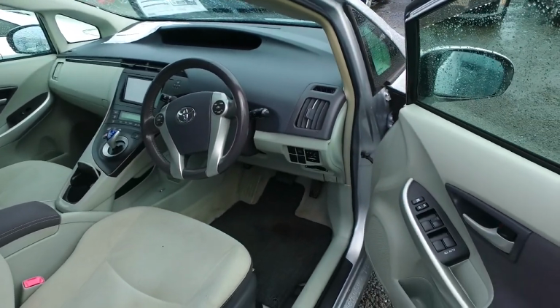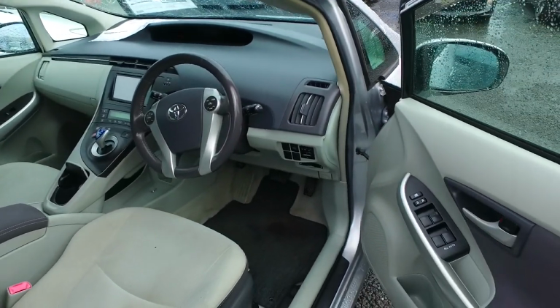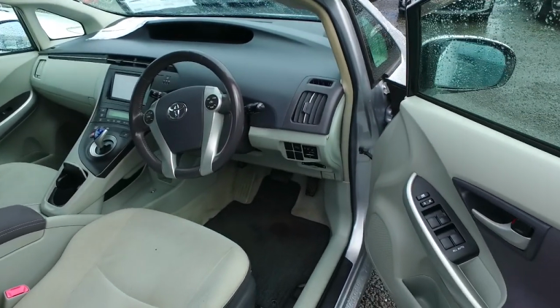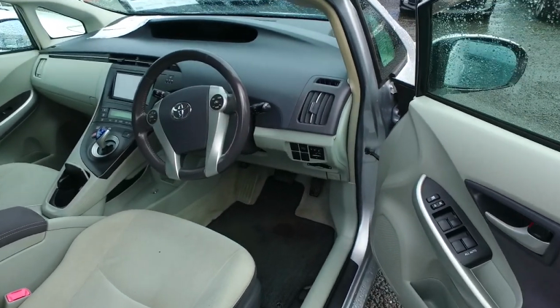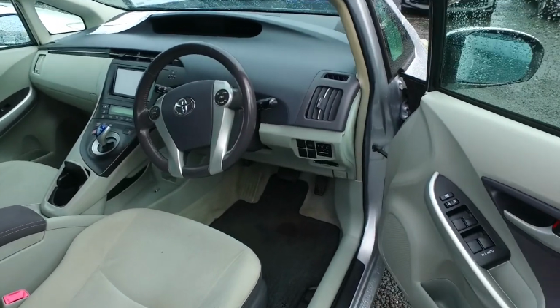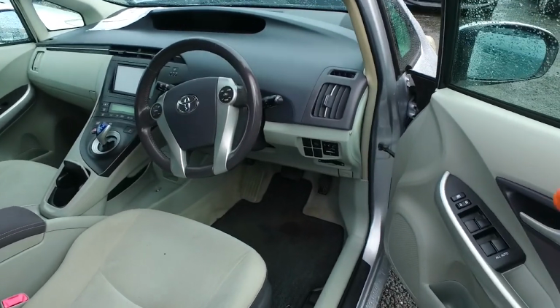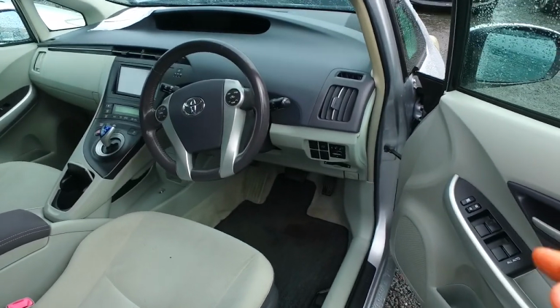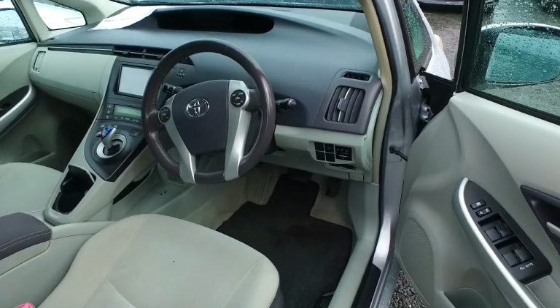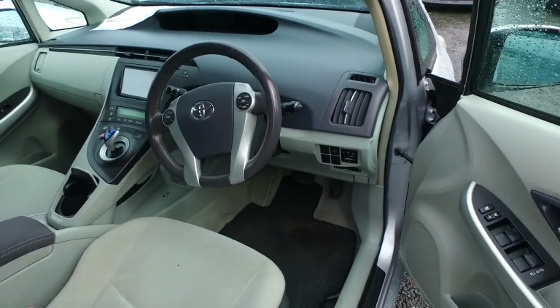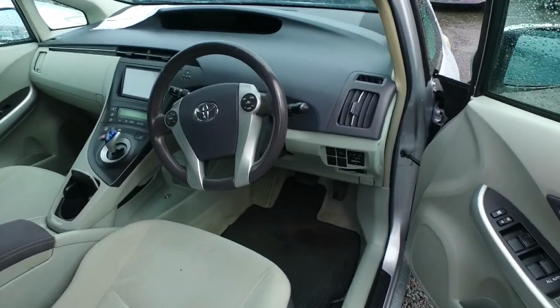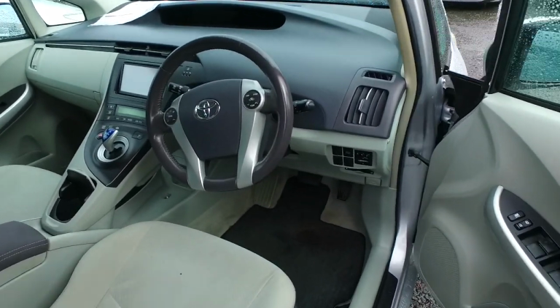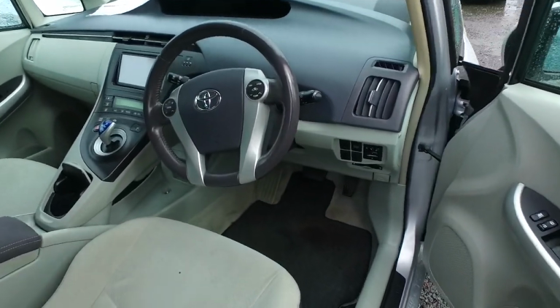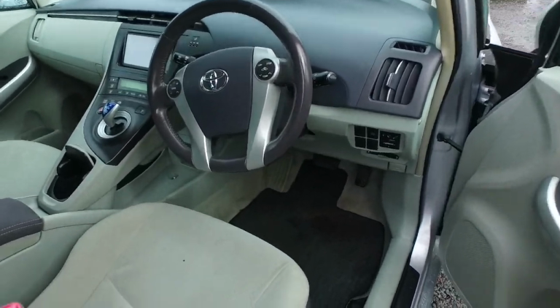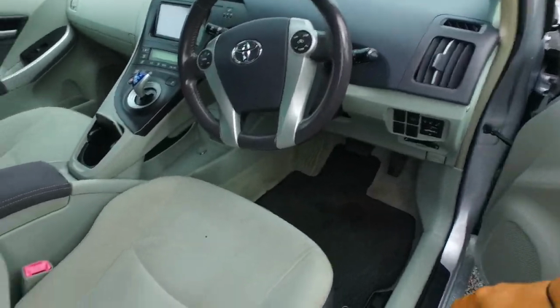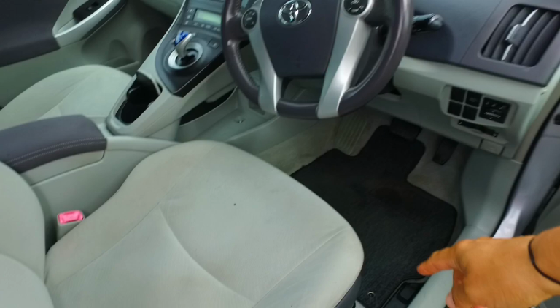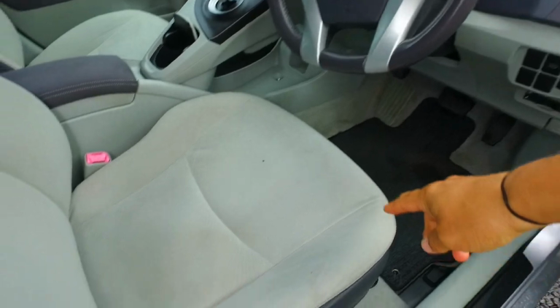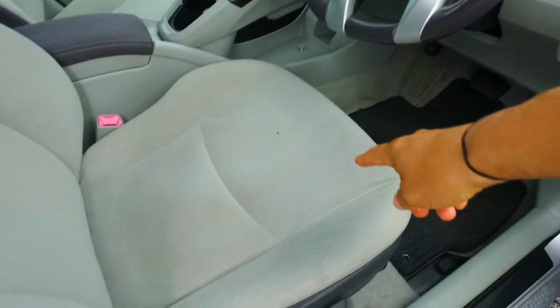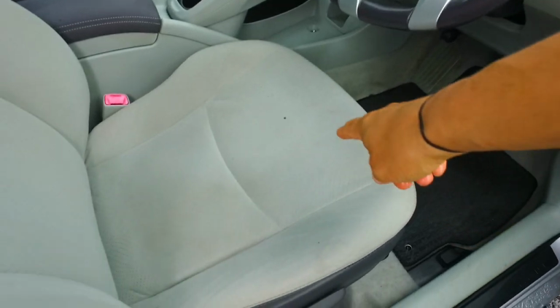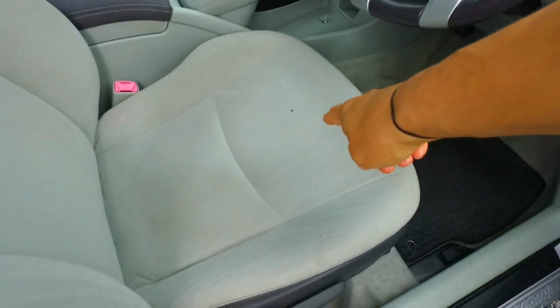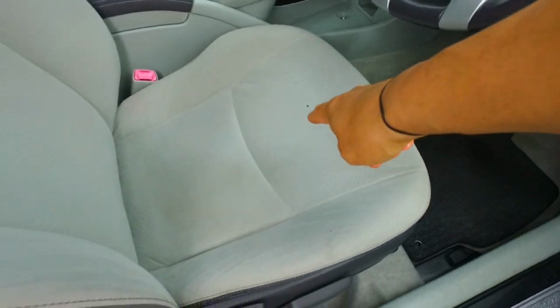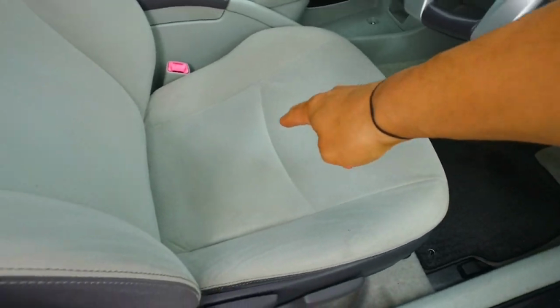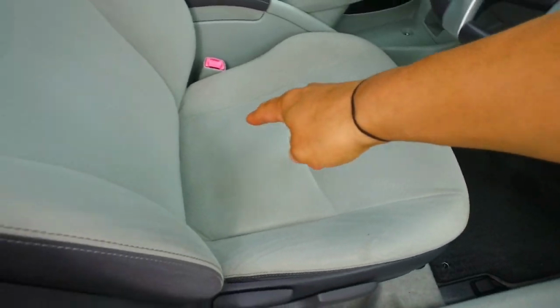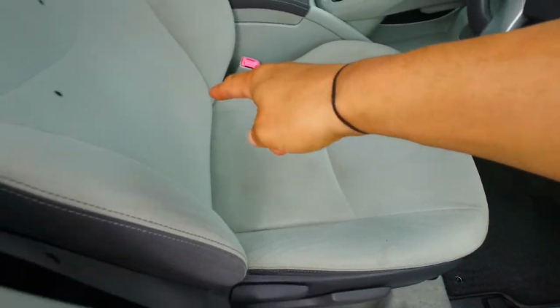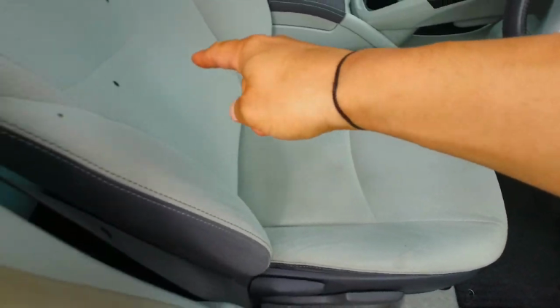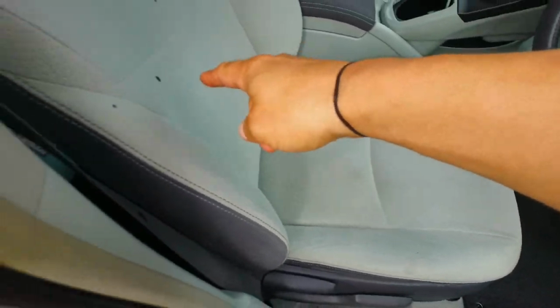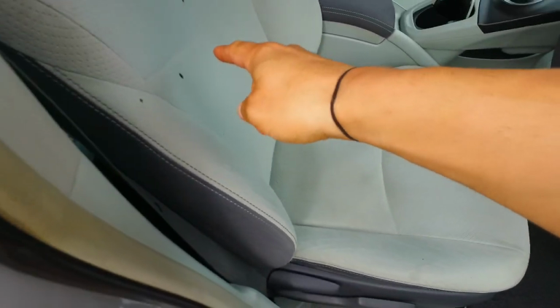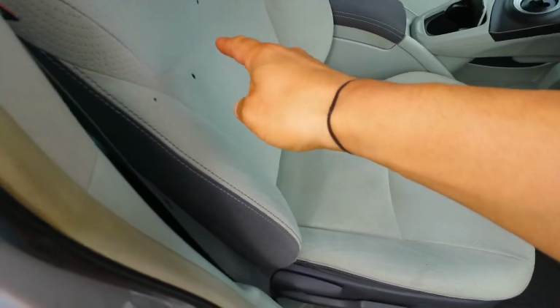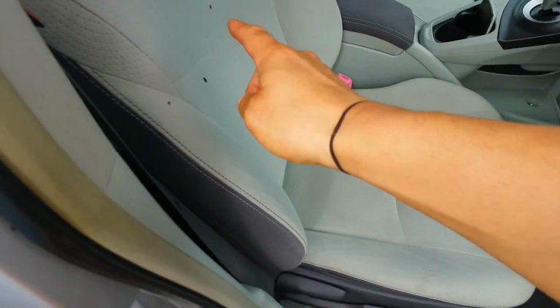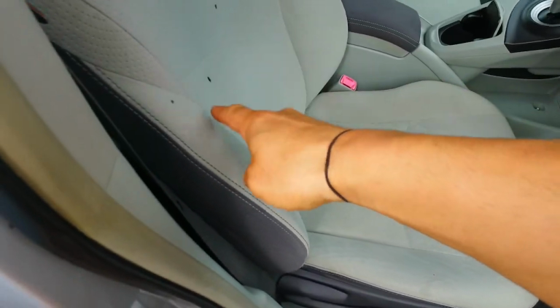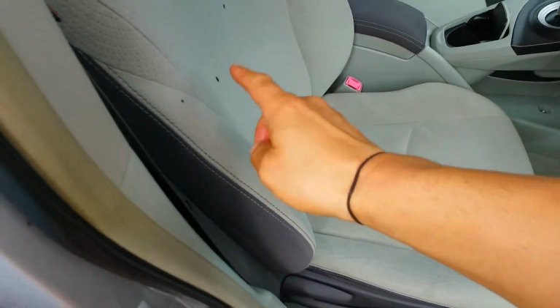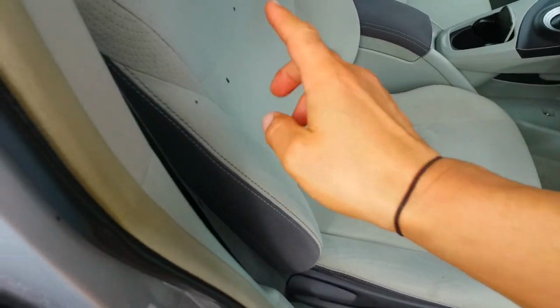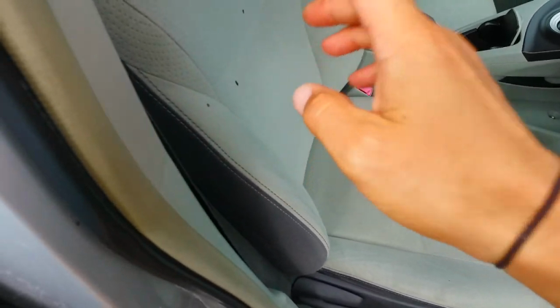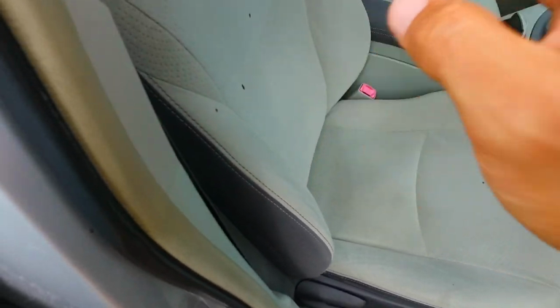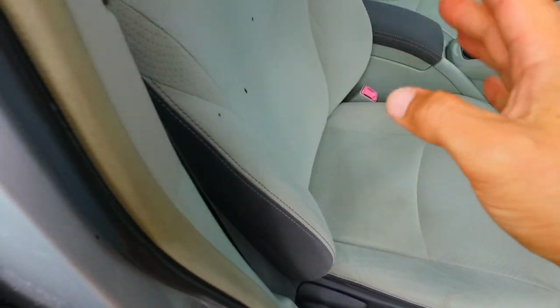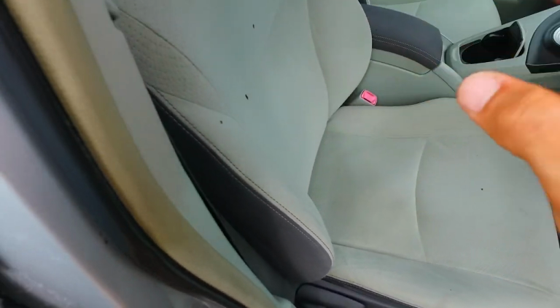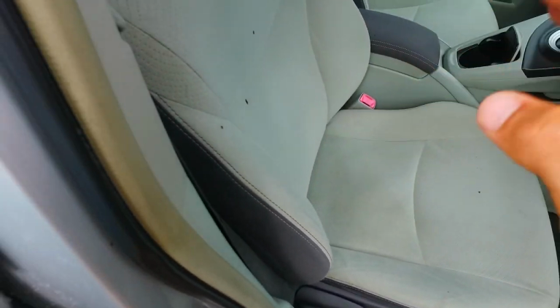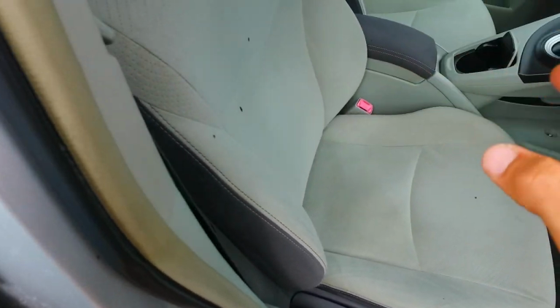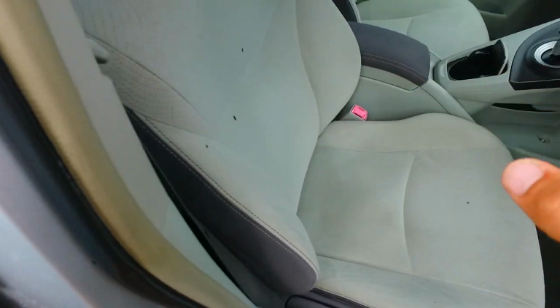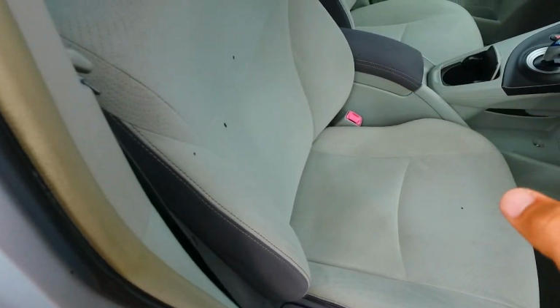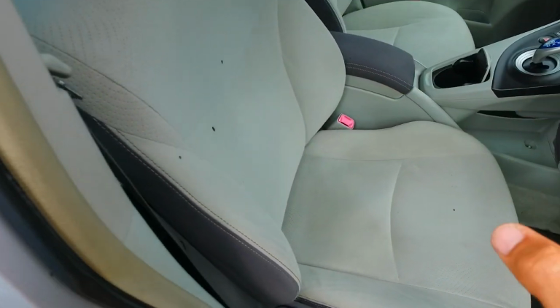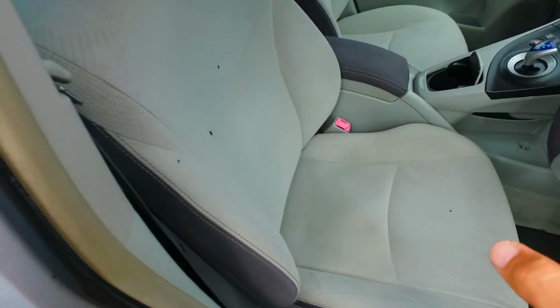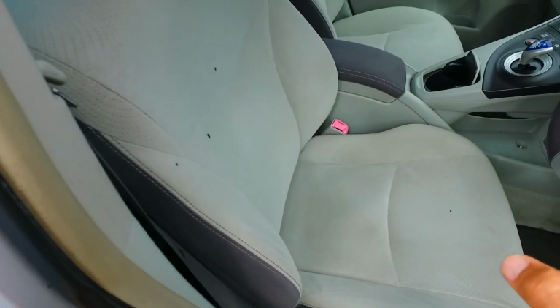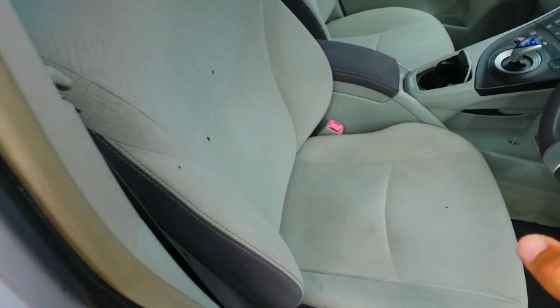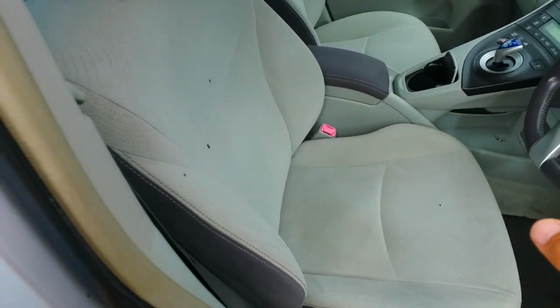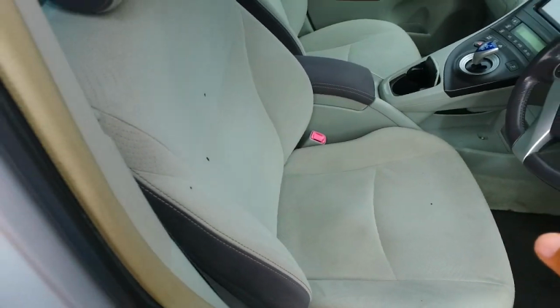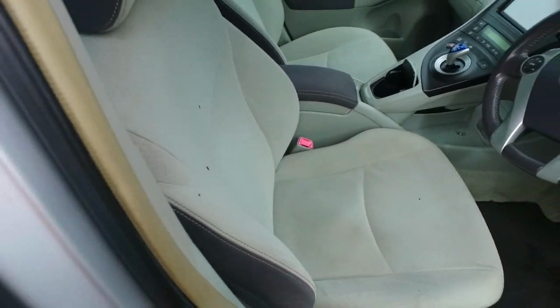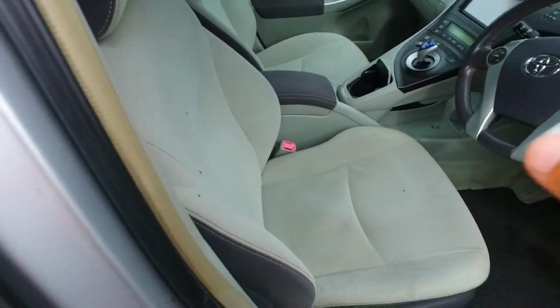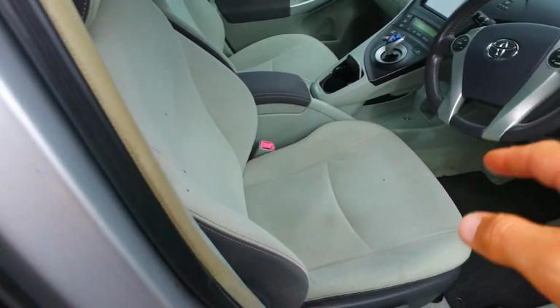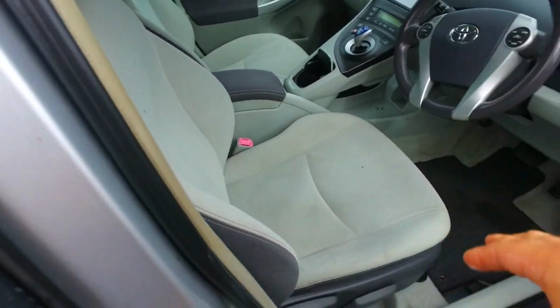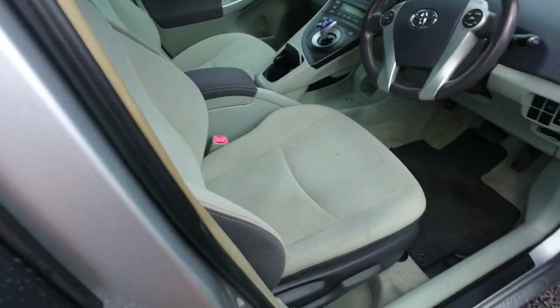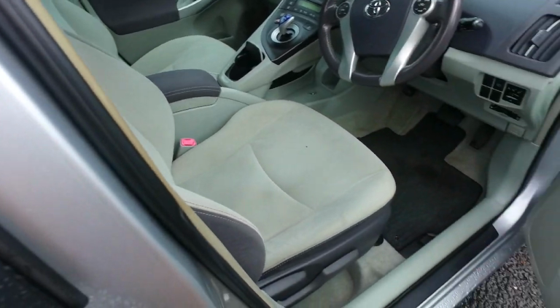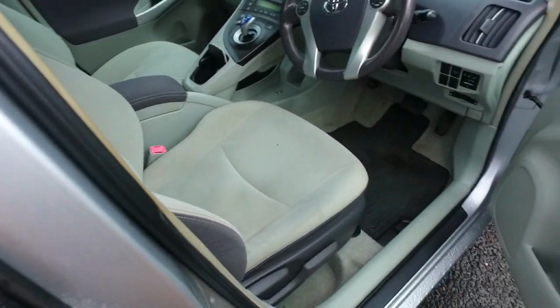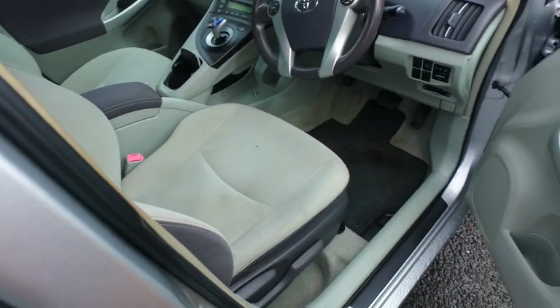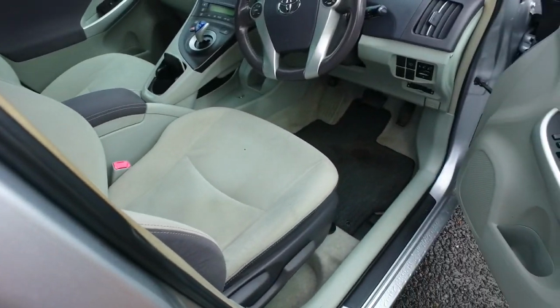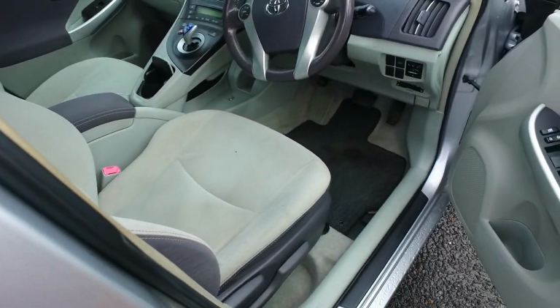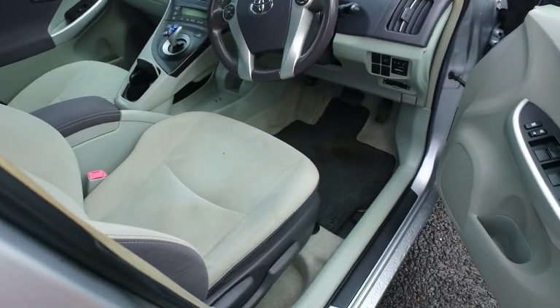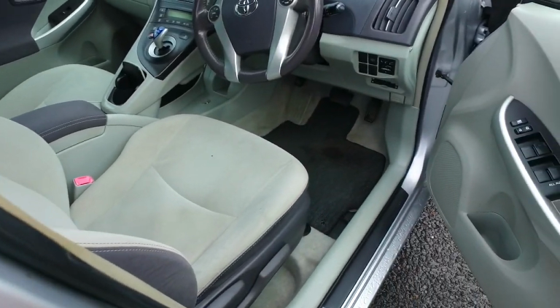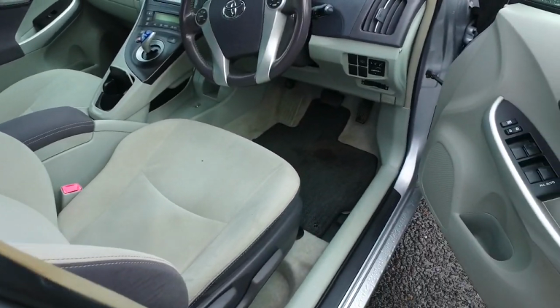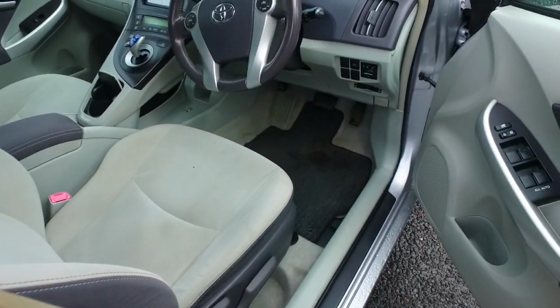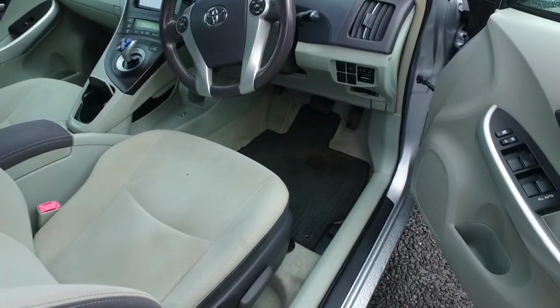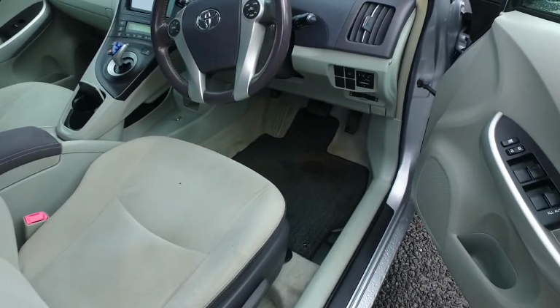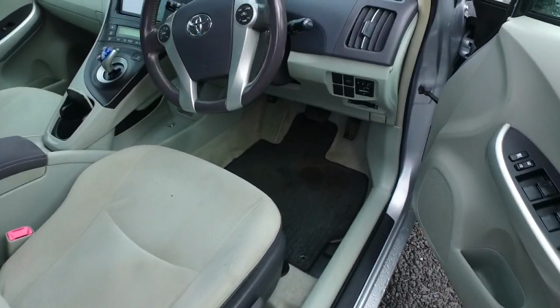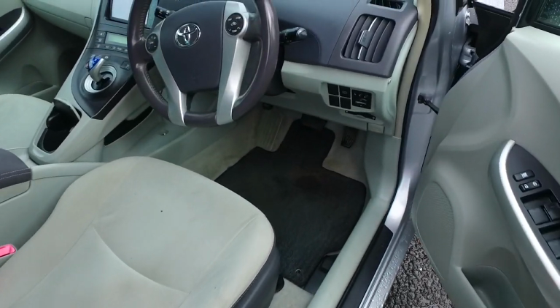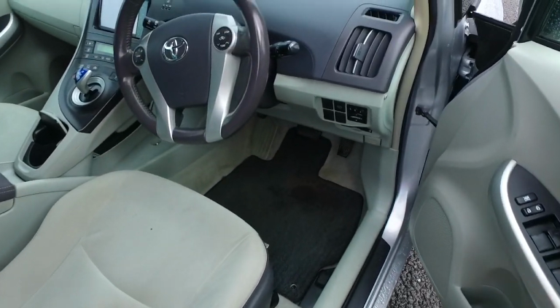I've just noticed in this video it does have a lot of cigarette burns, this one. It is the cheapest one we've had for a while at $10,000 plus on-road costs.